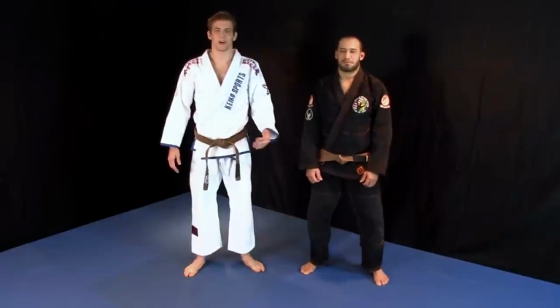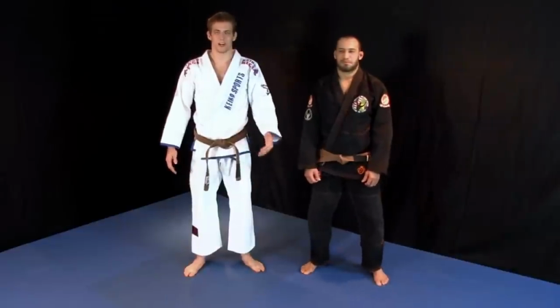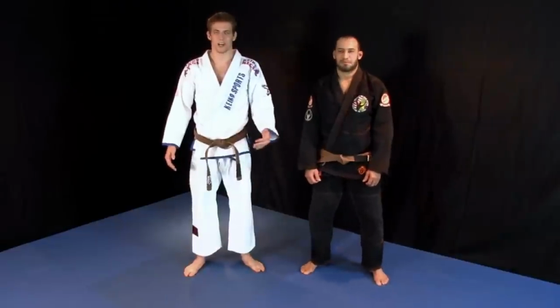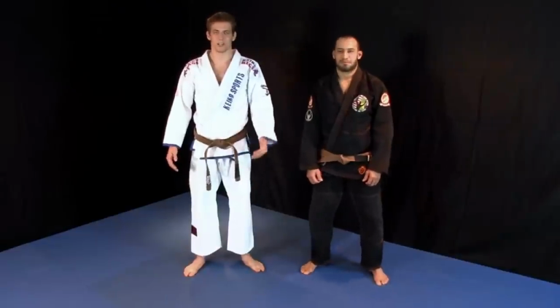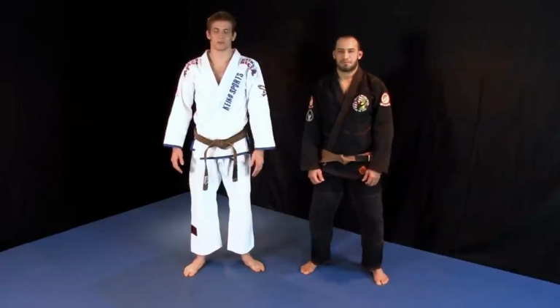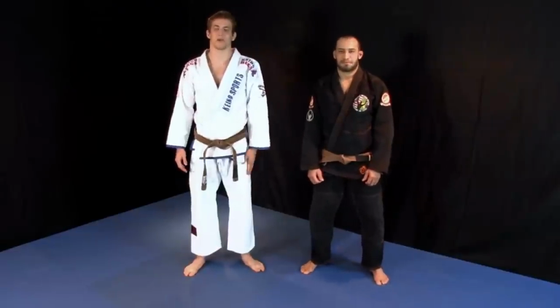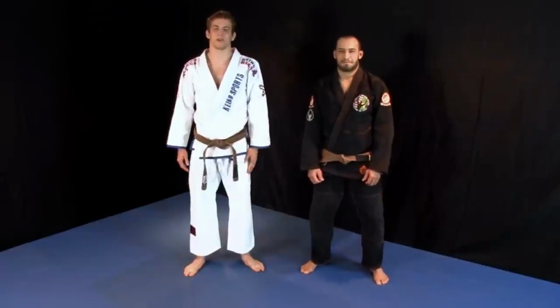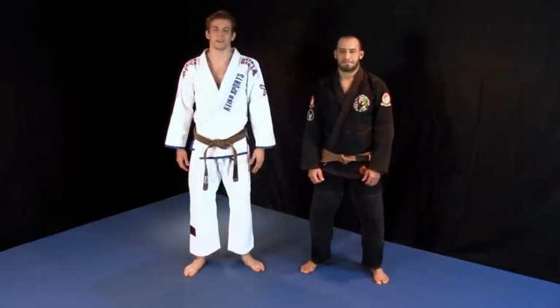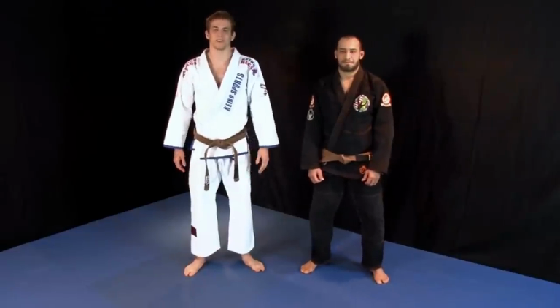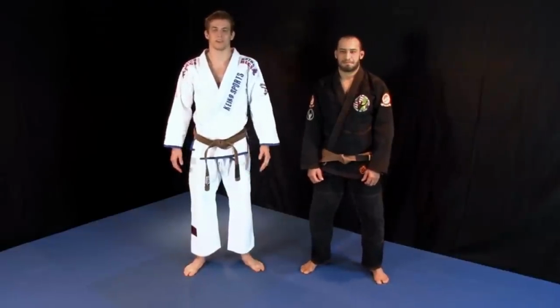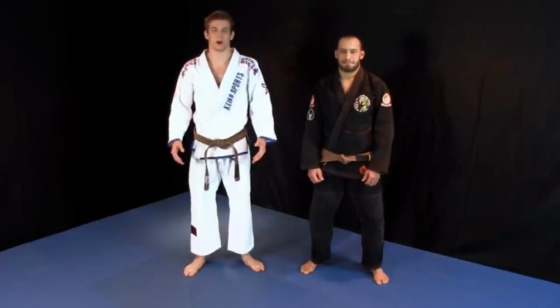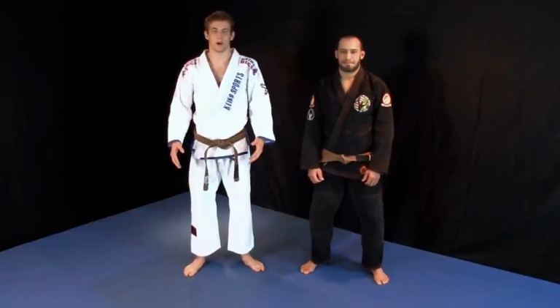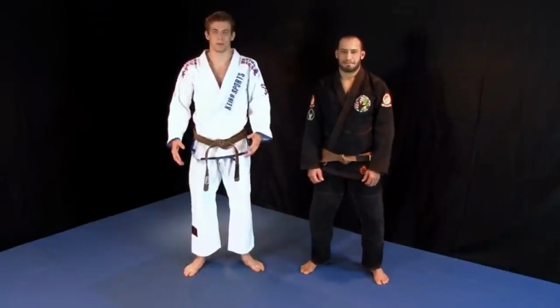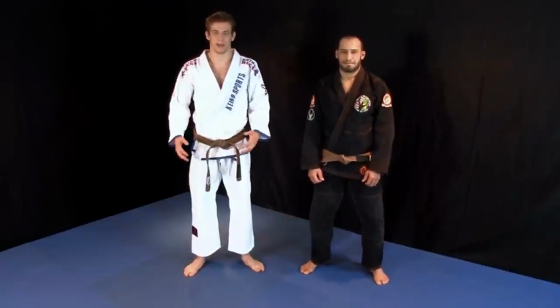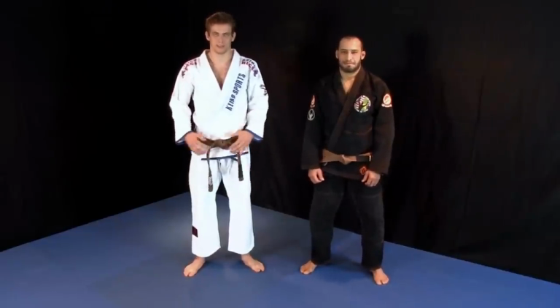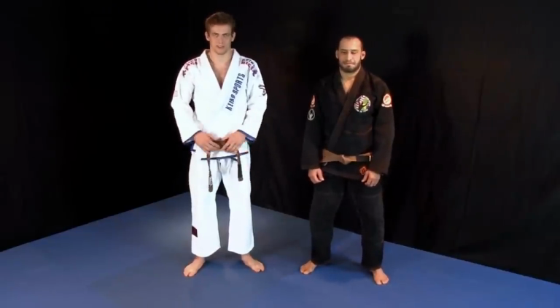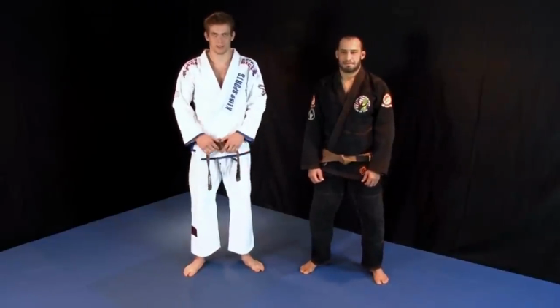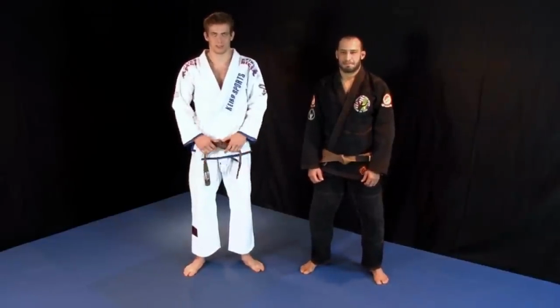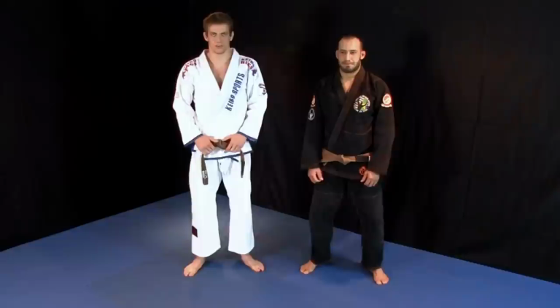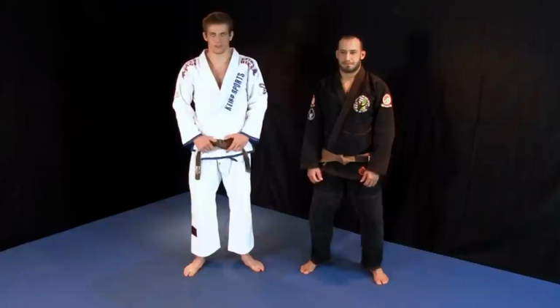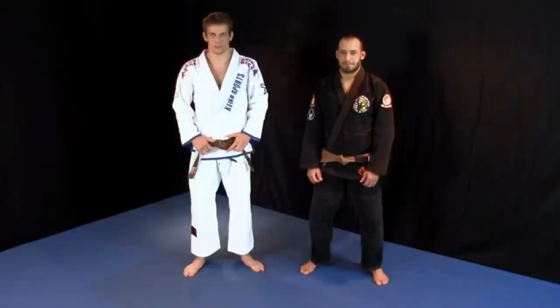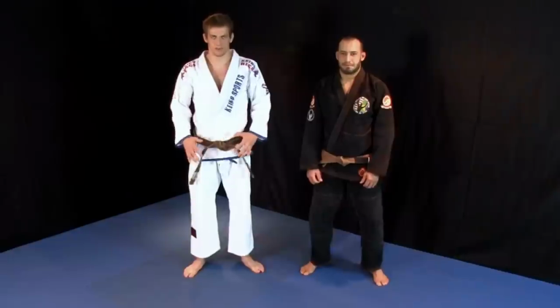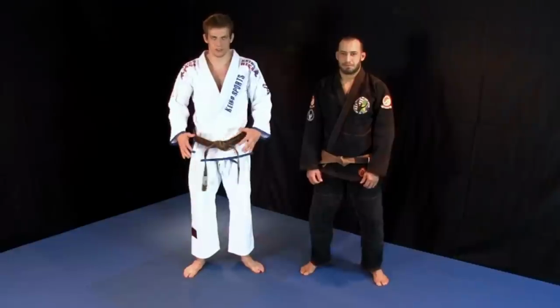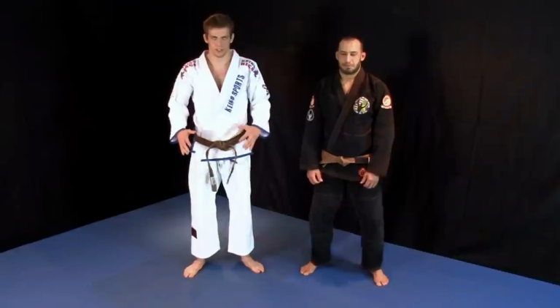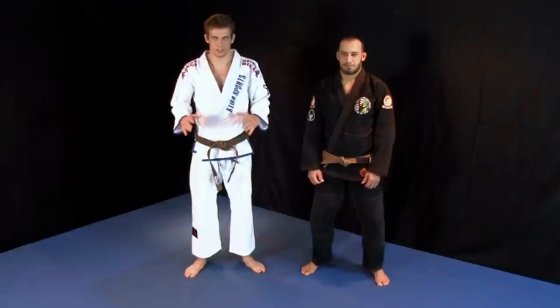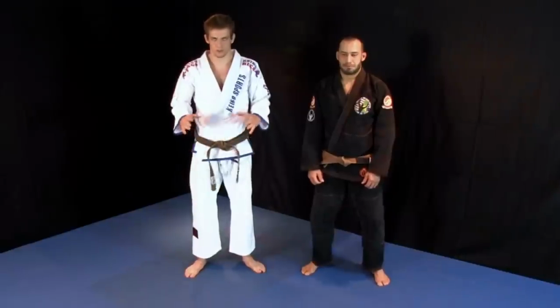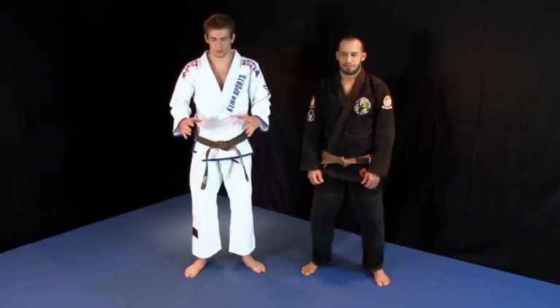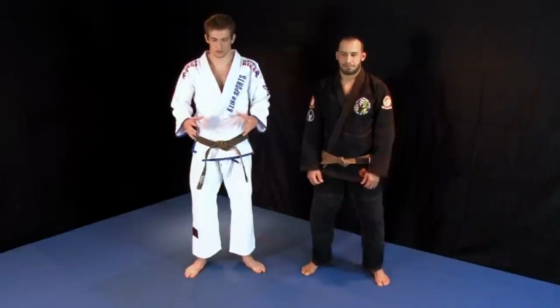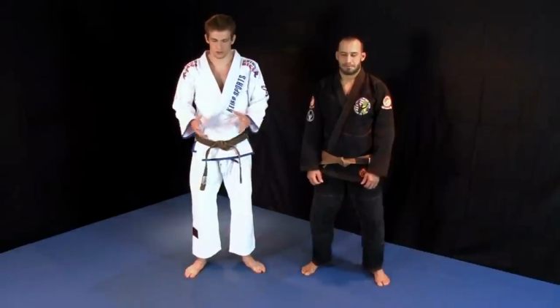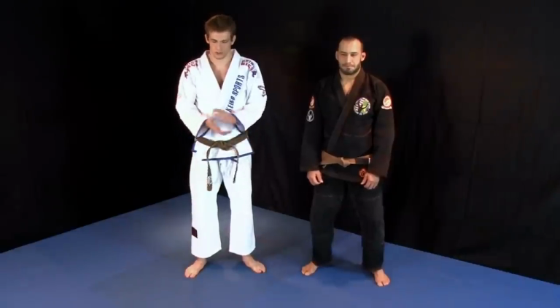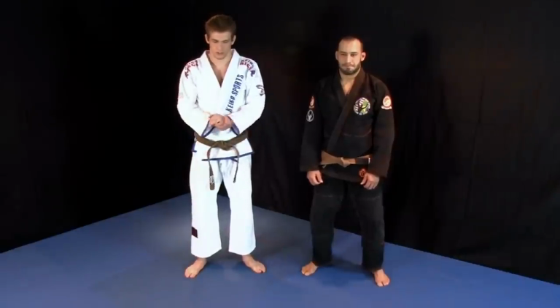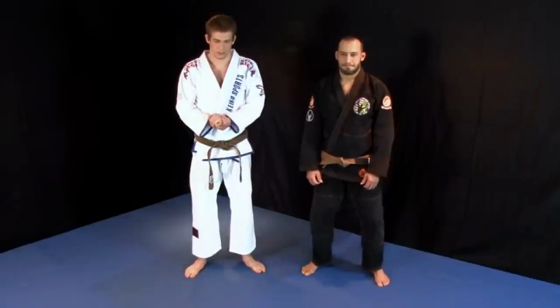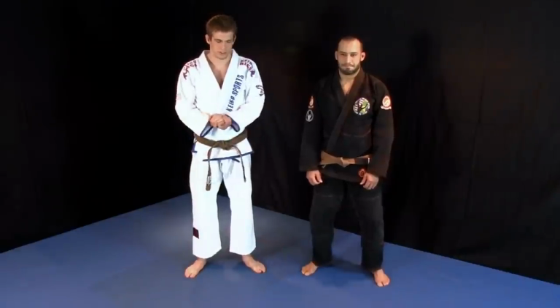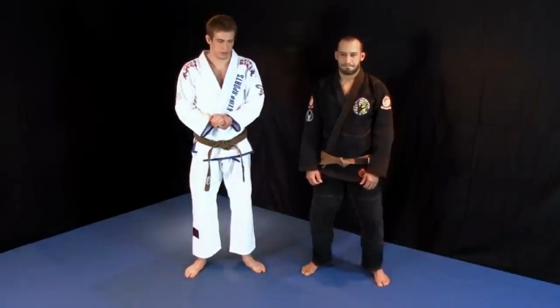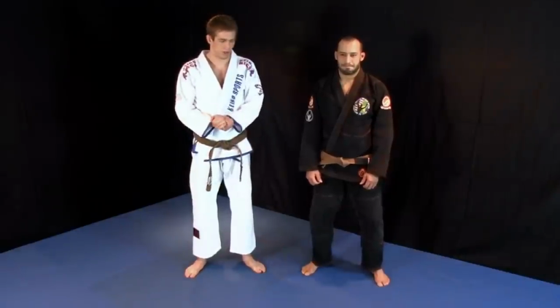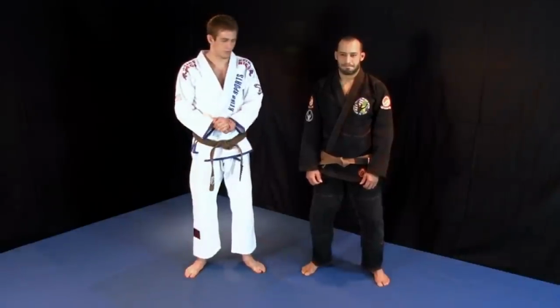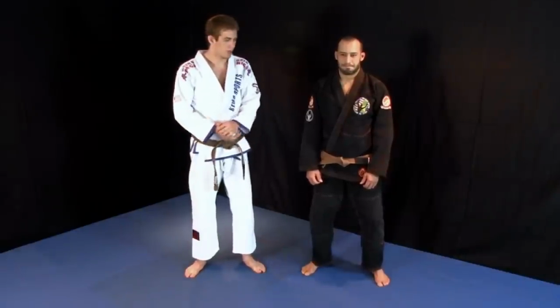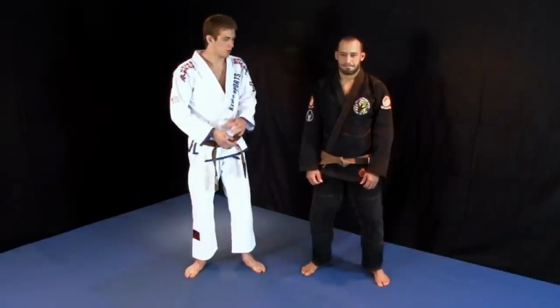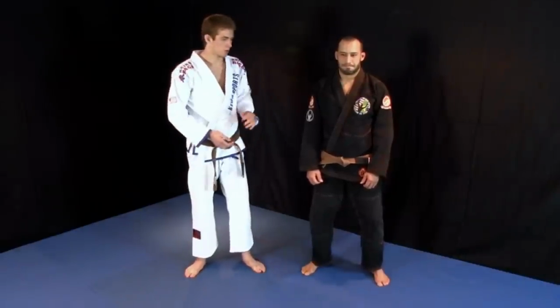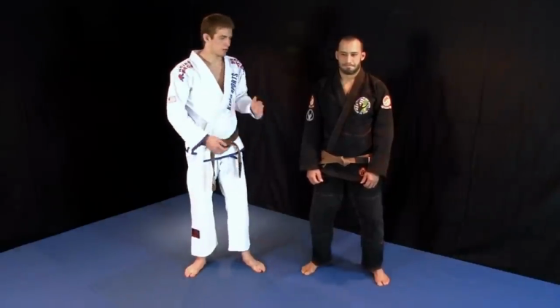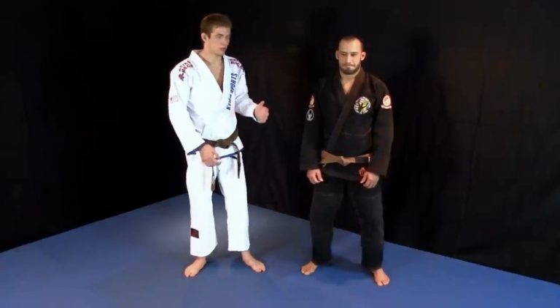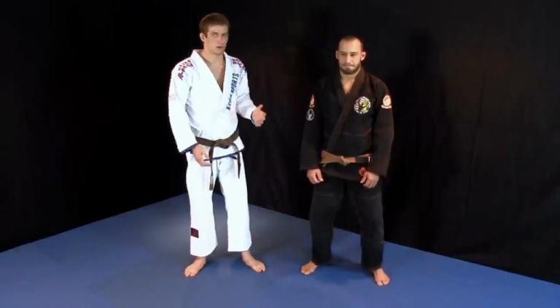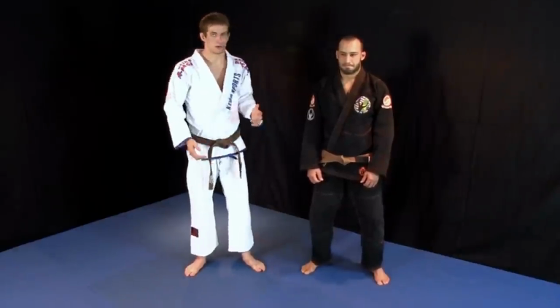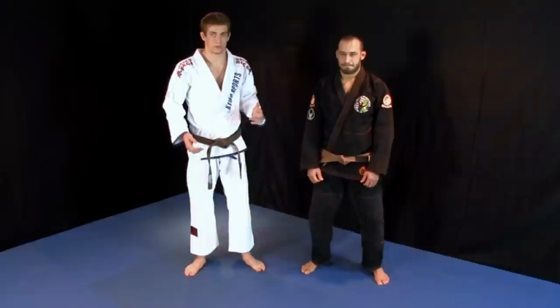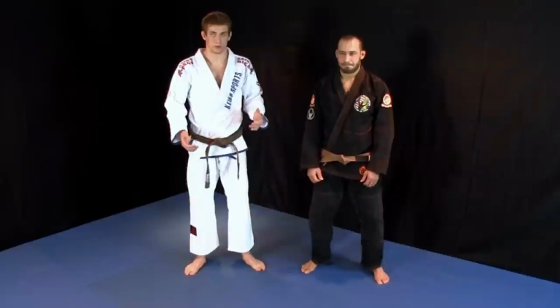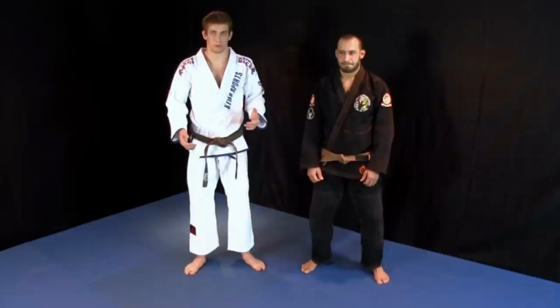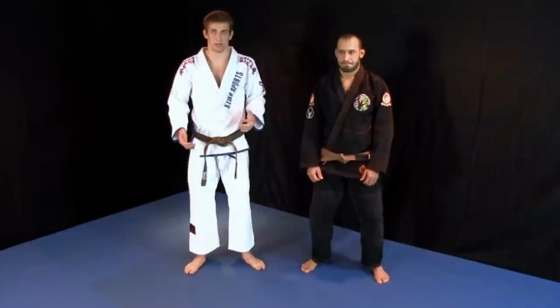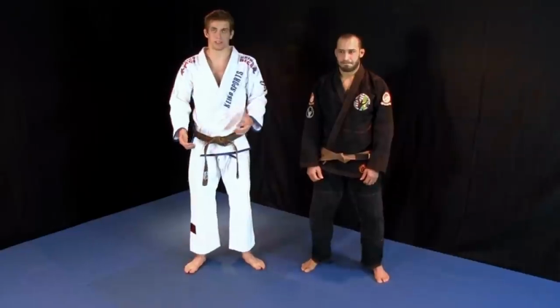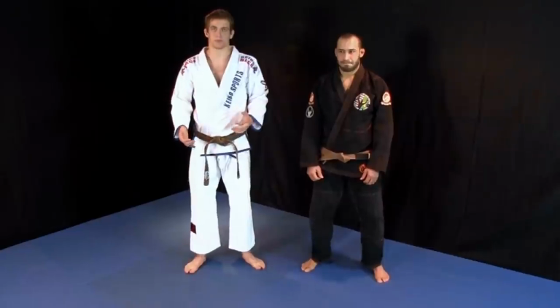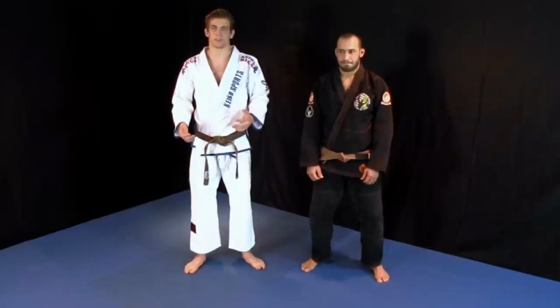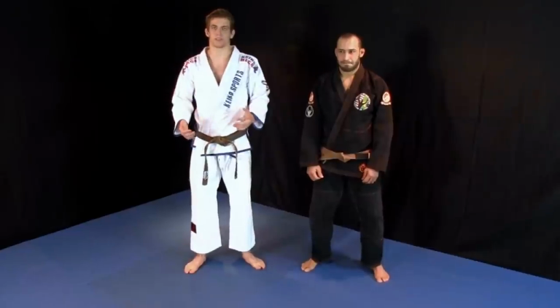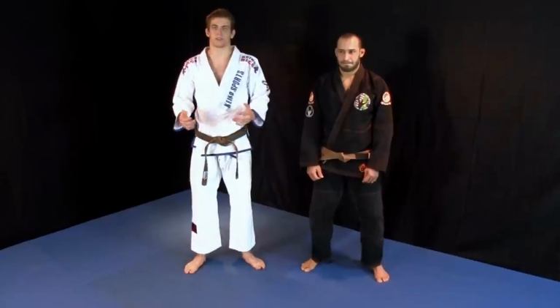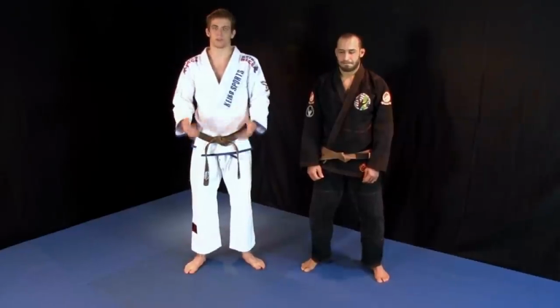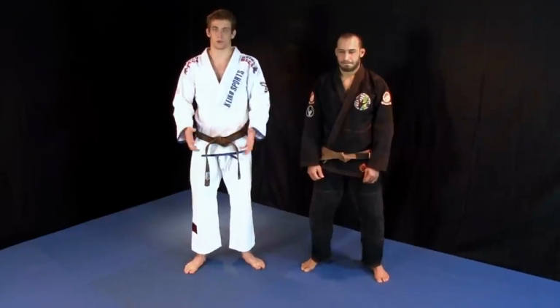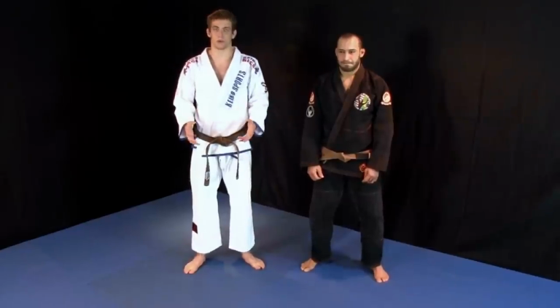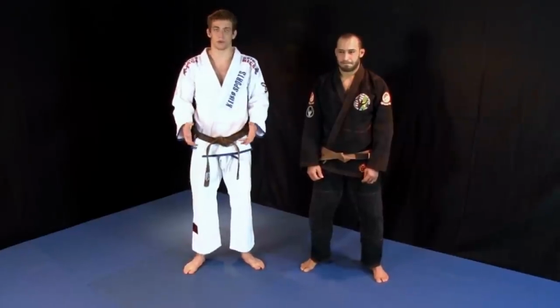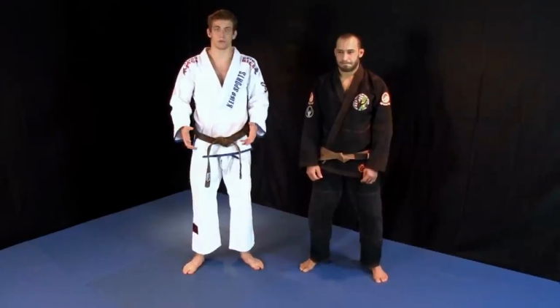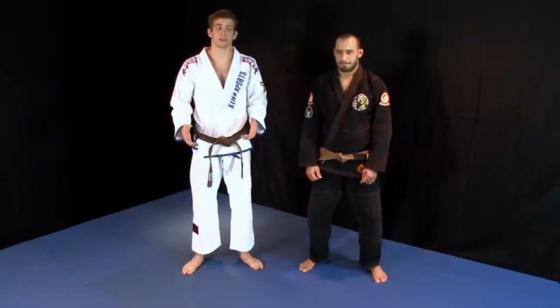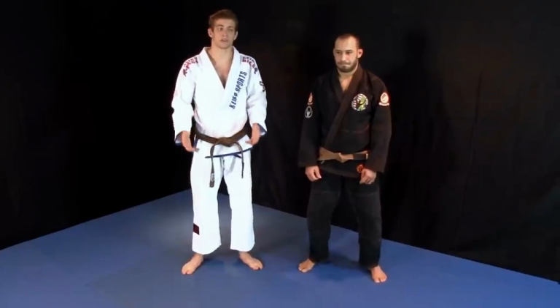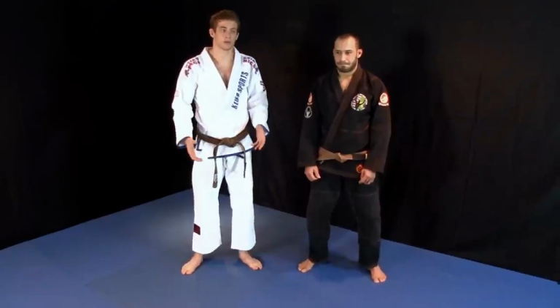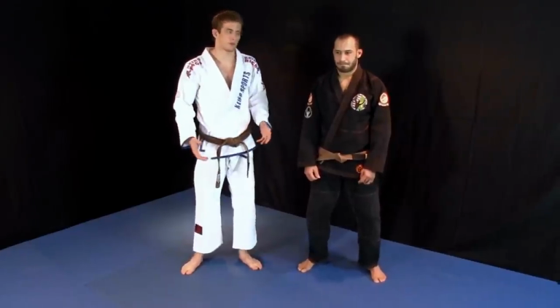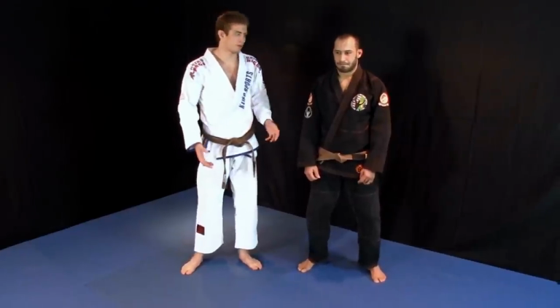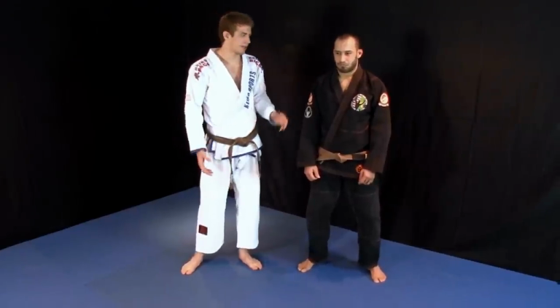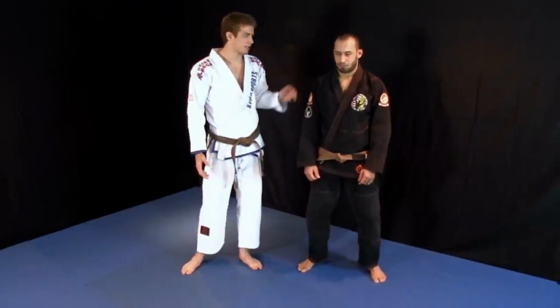Alright guys, we're going into the guard passing section of this DVD instructional series. We're going to start with grip breaks because if you control the grips, you control the fight.